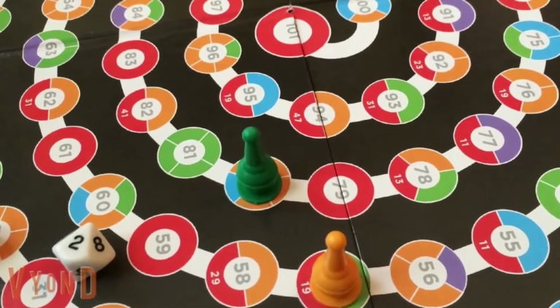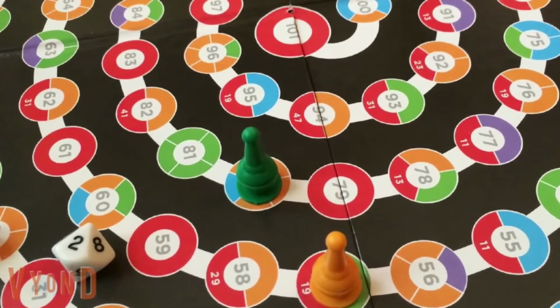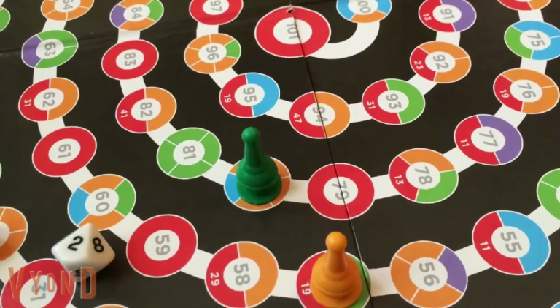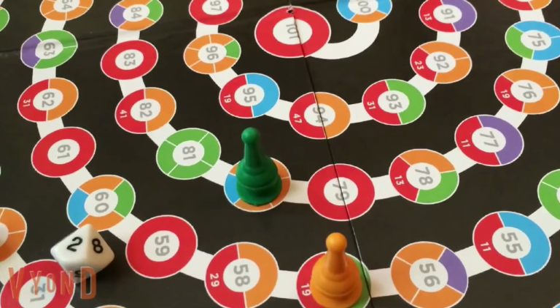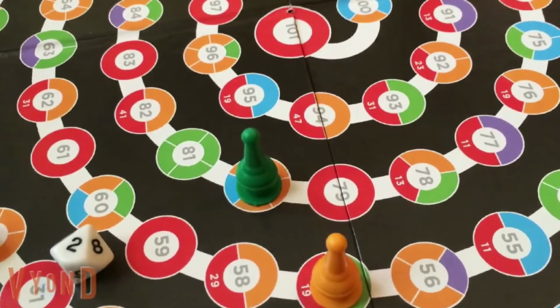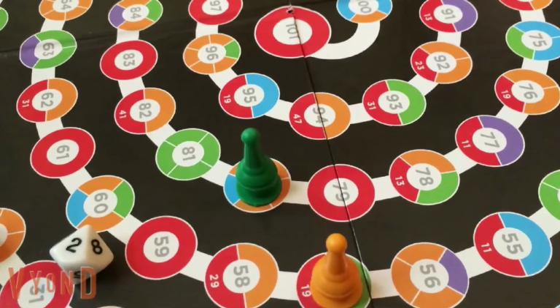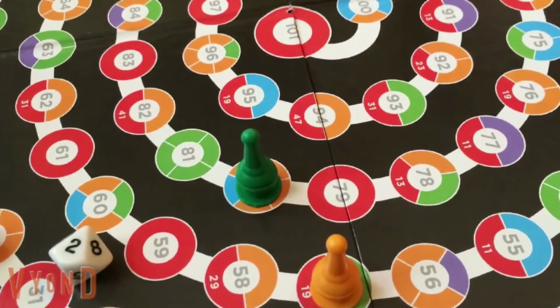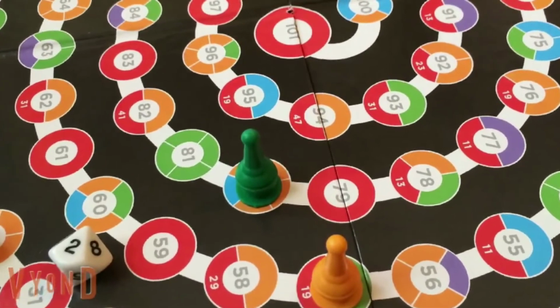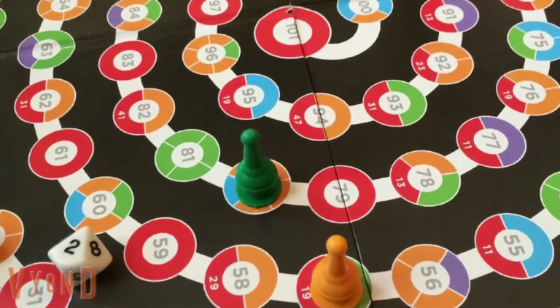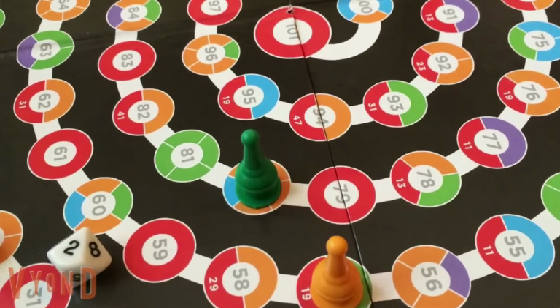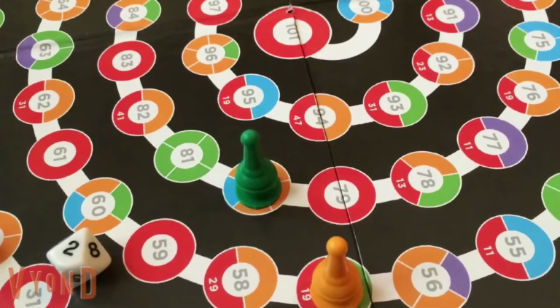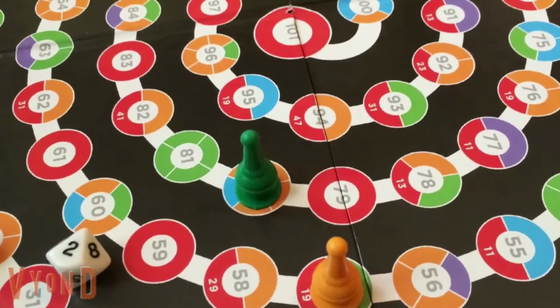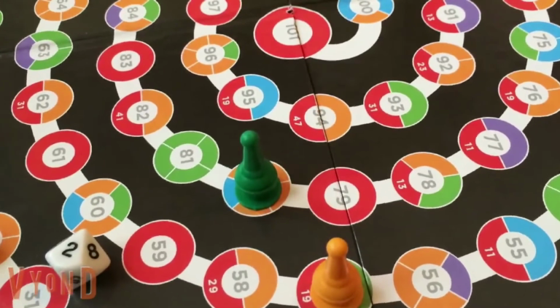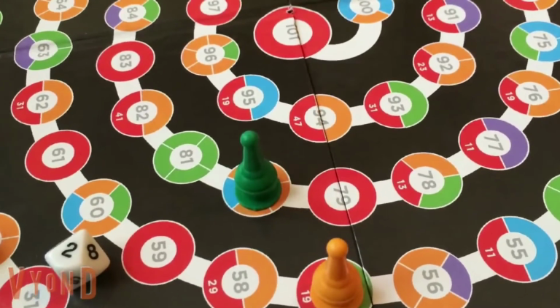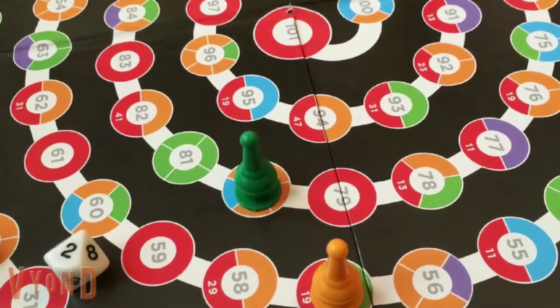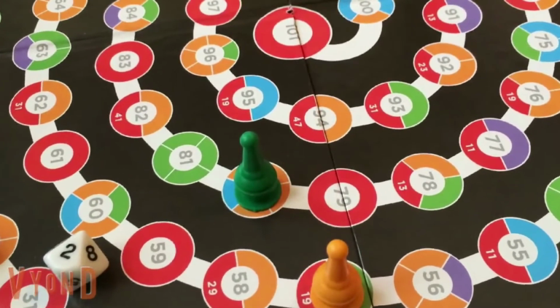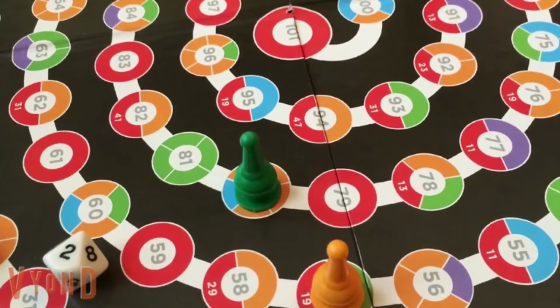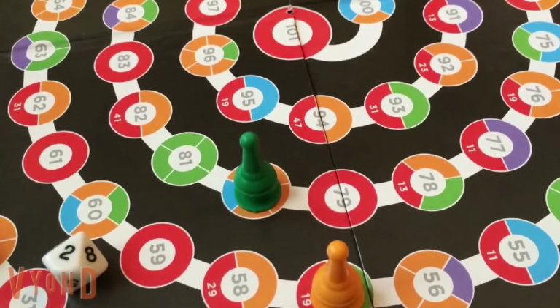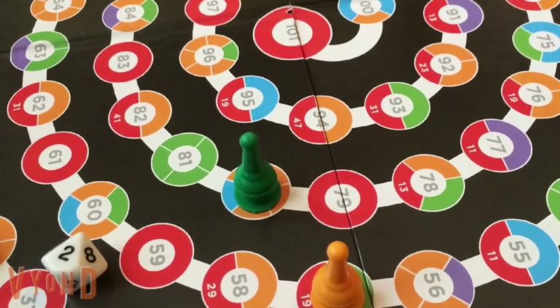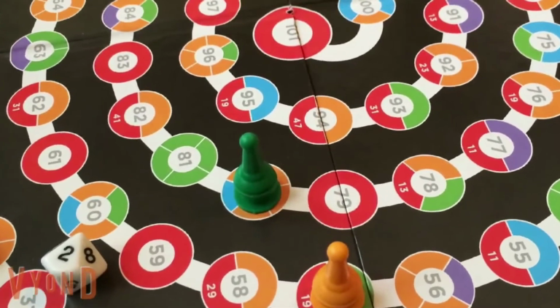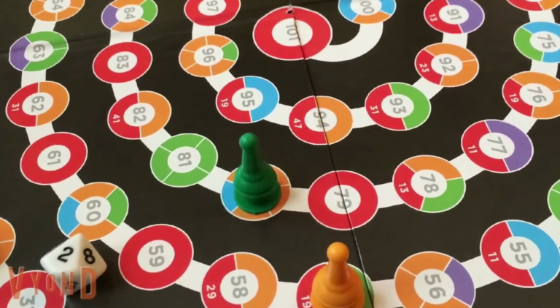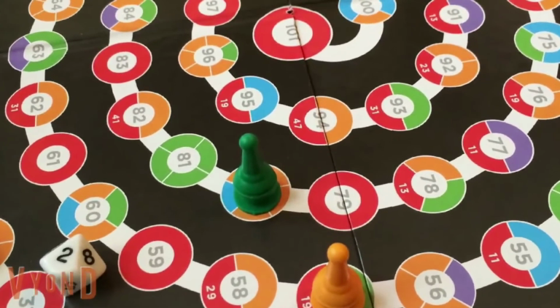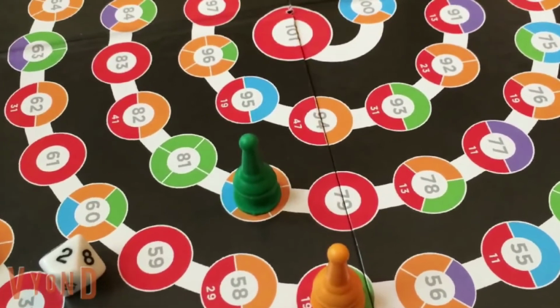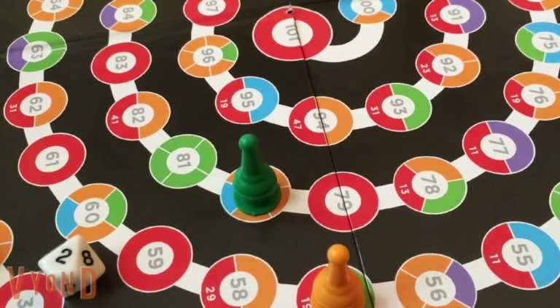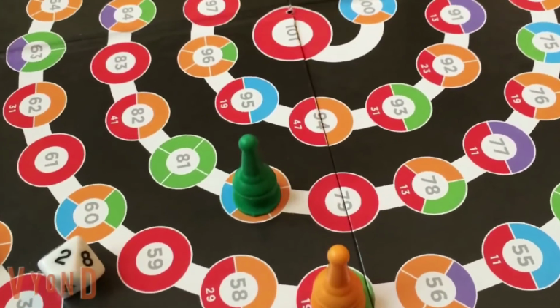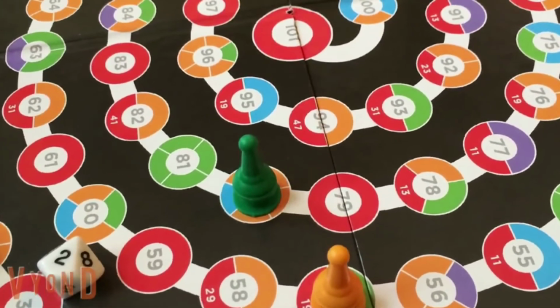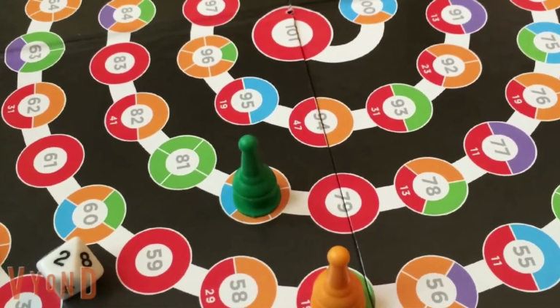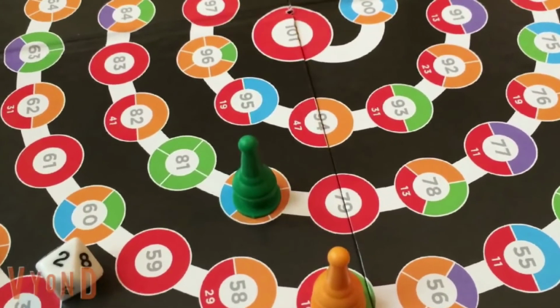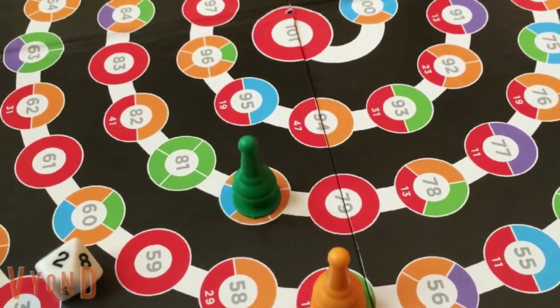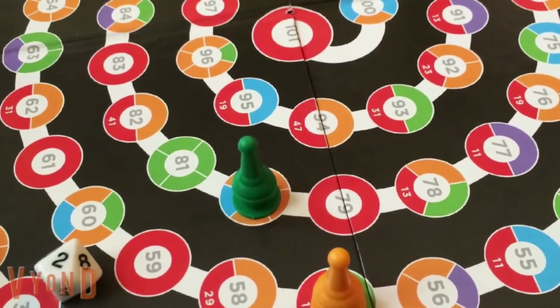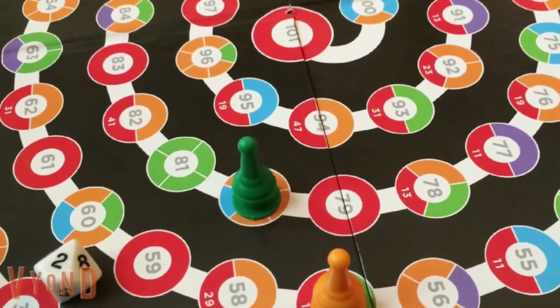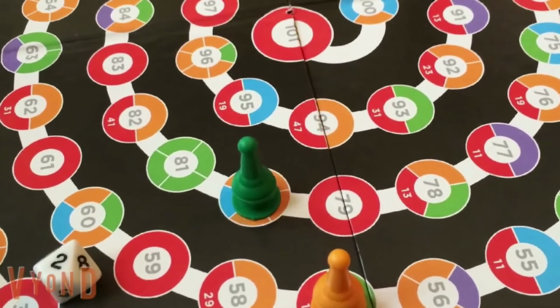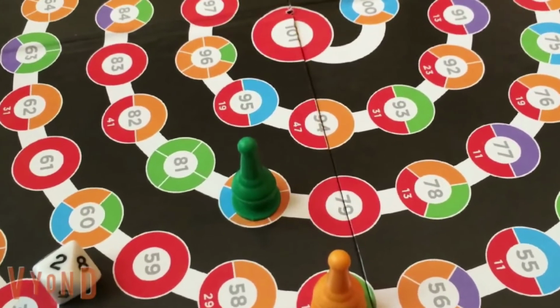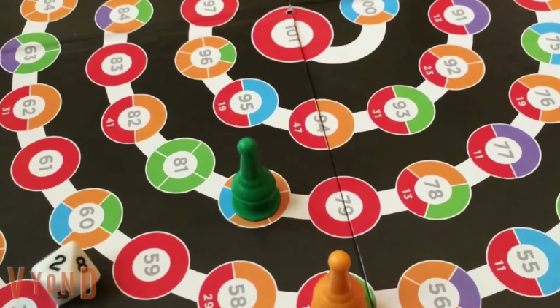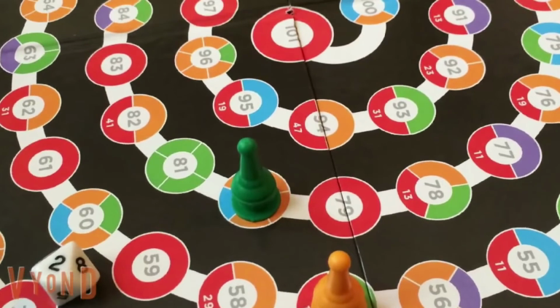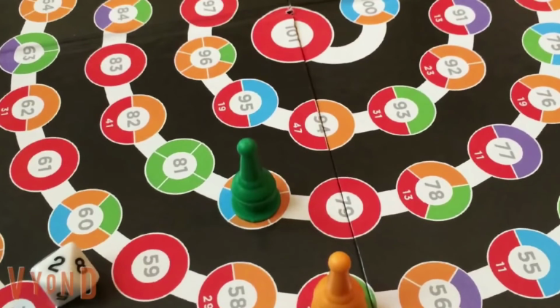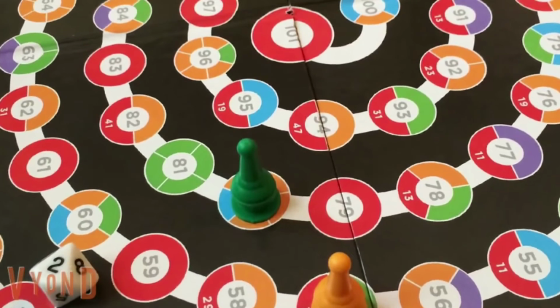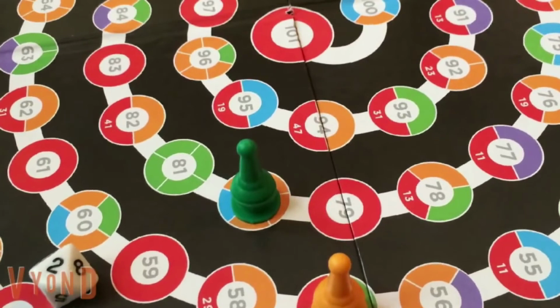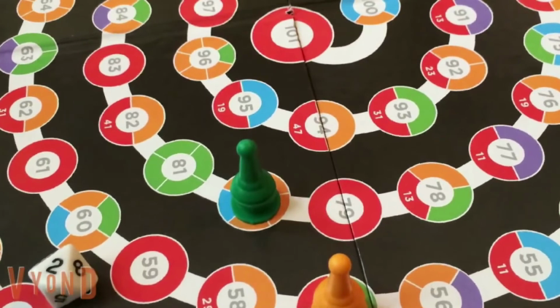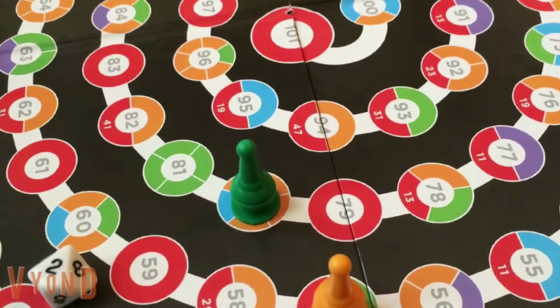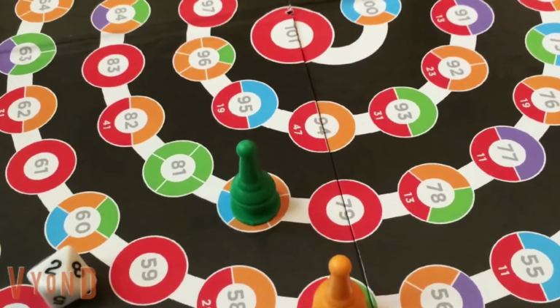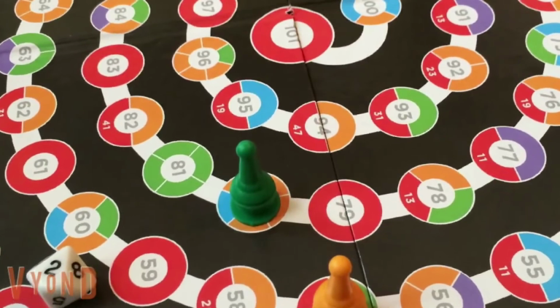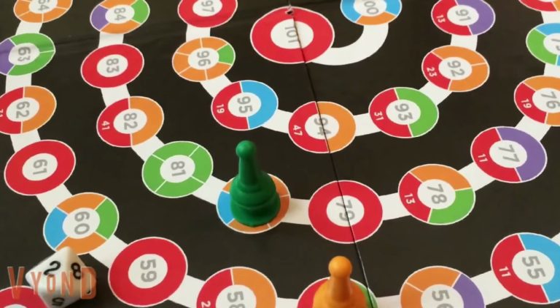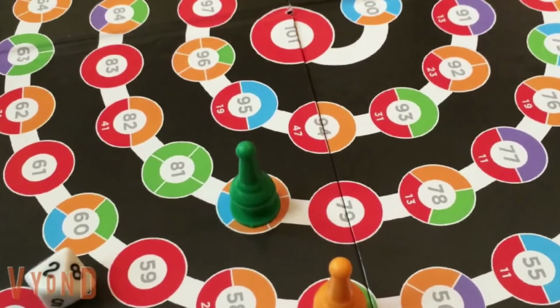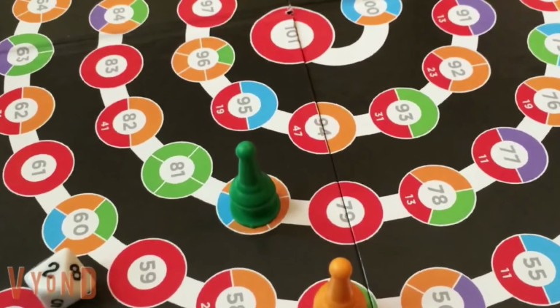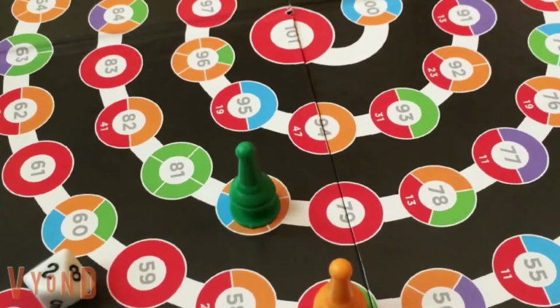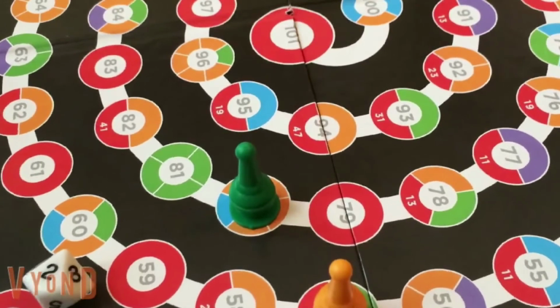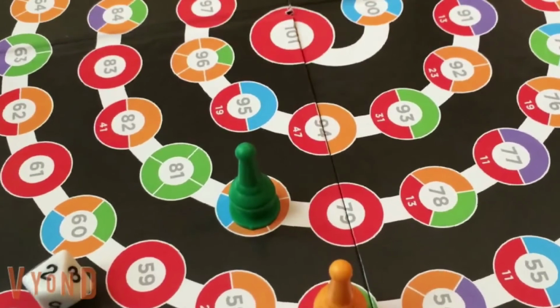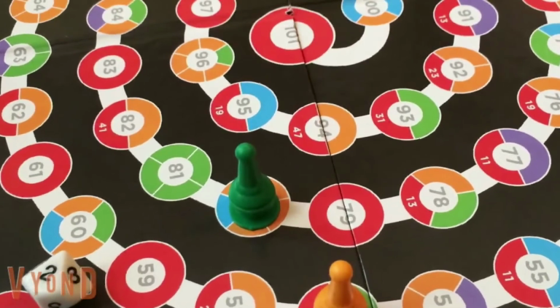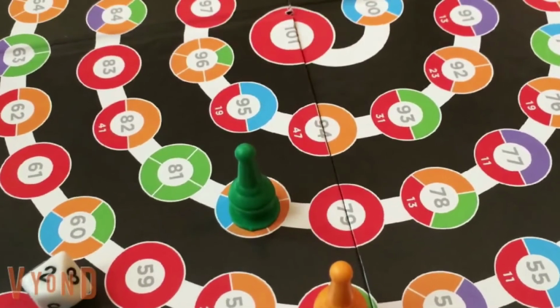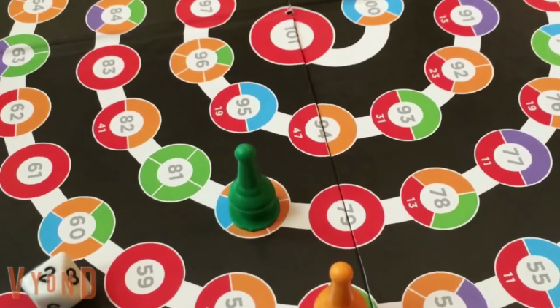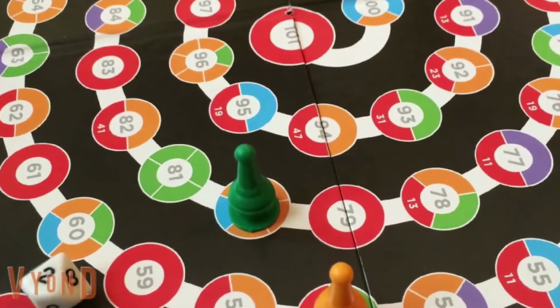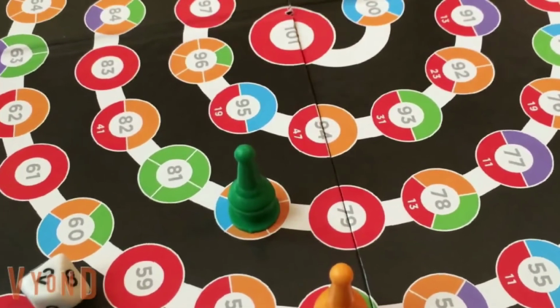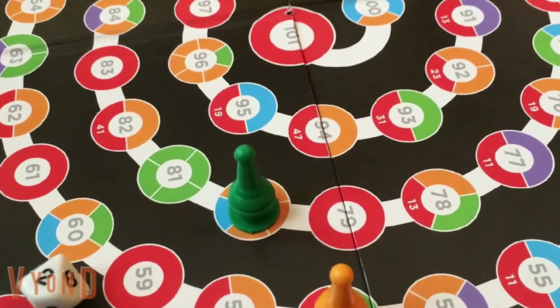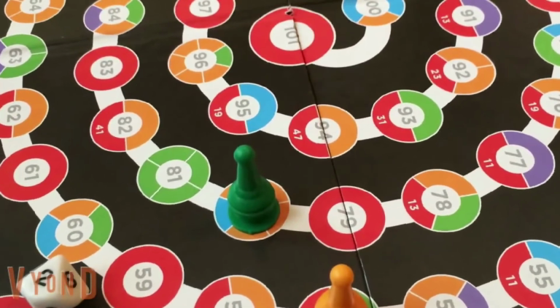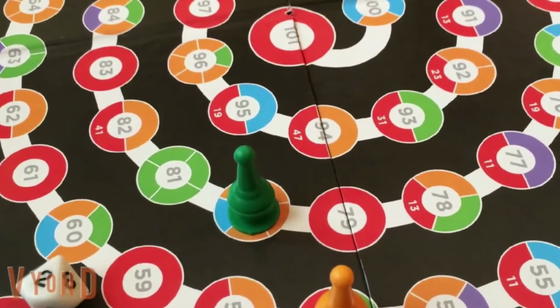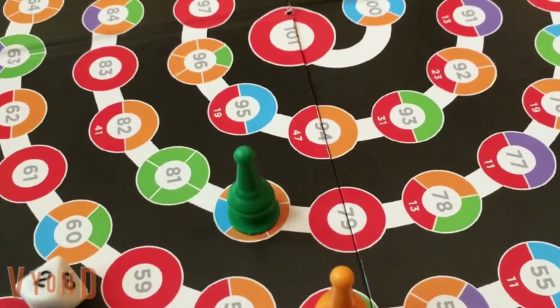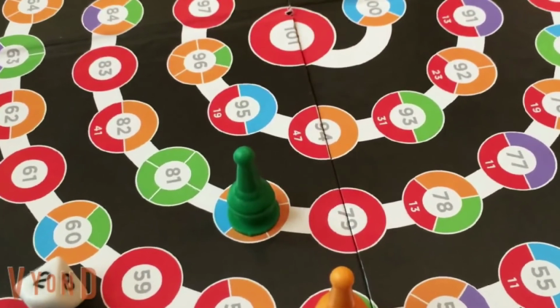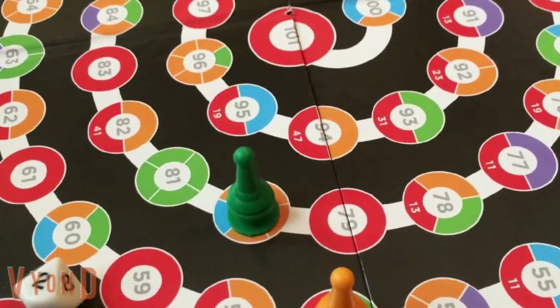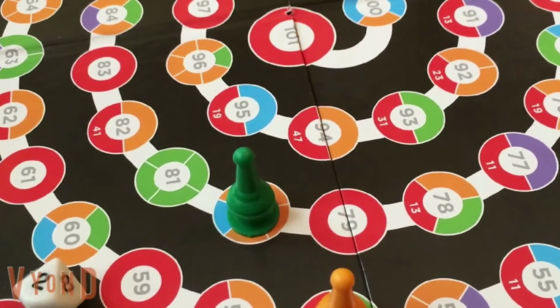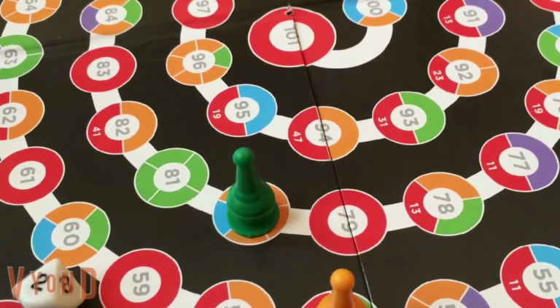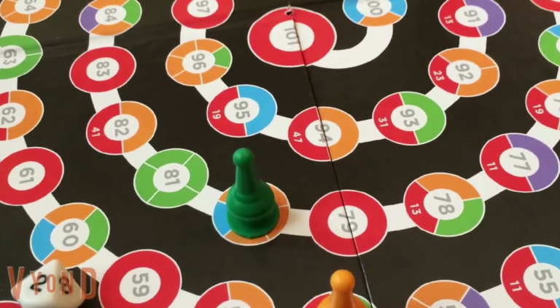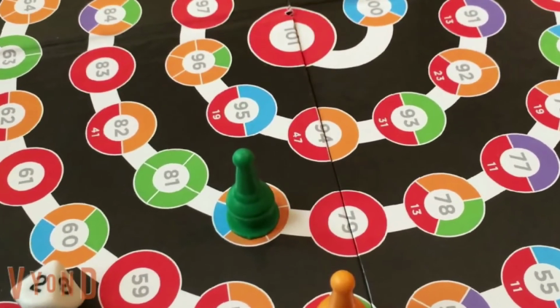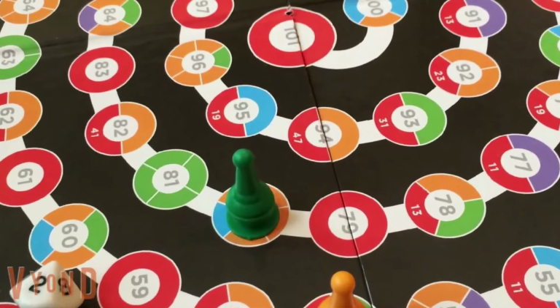Highlighting the power of prime numbers, Prime Climb is mathematical, deep, creative, and so much fun.